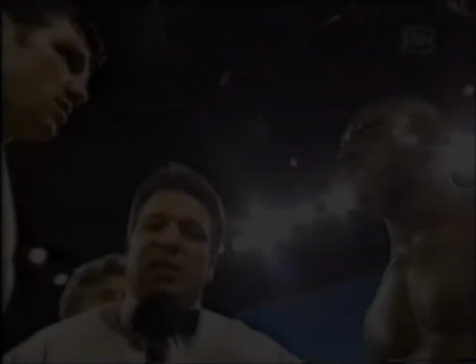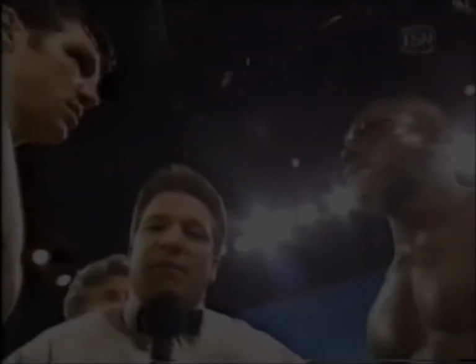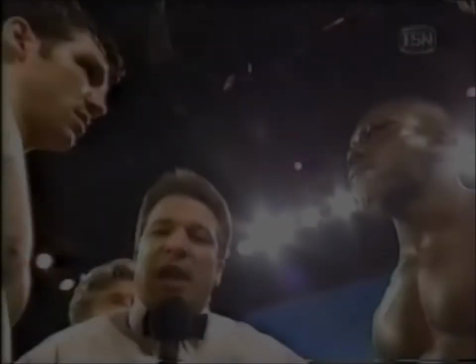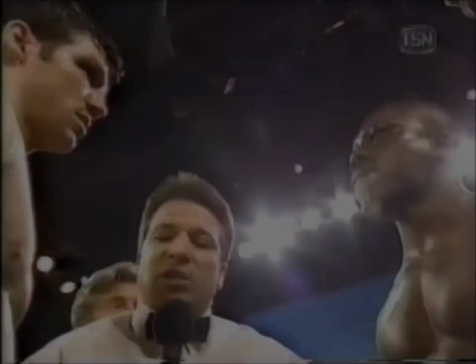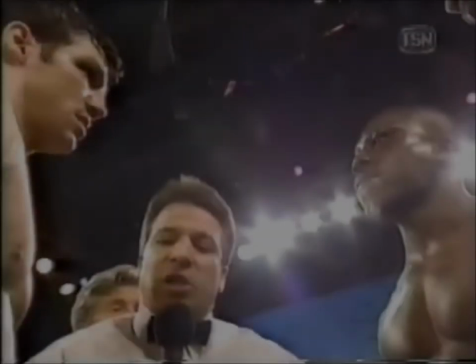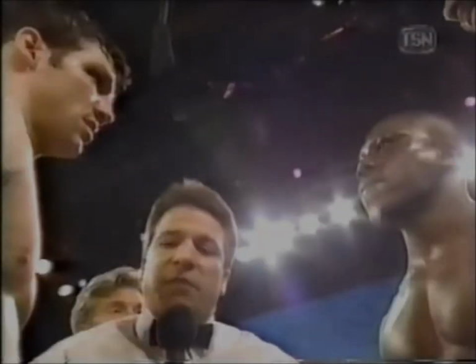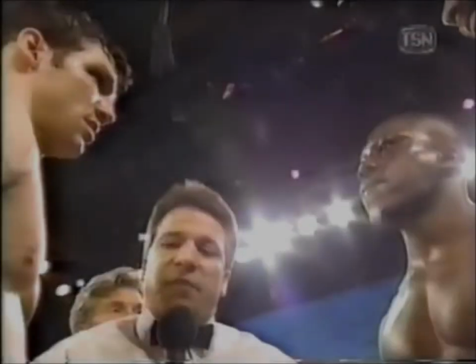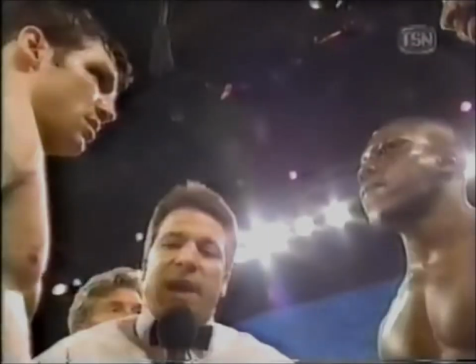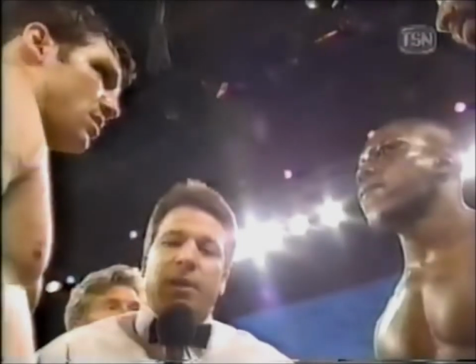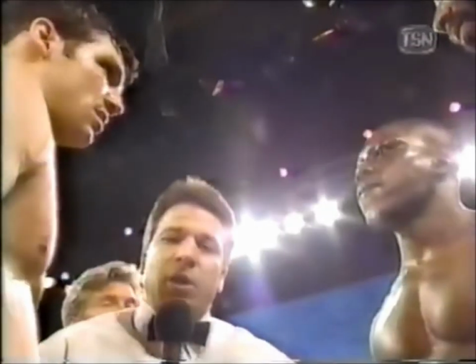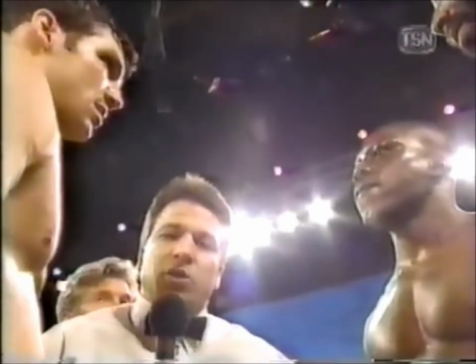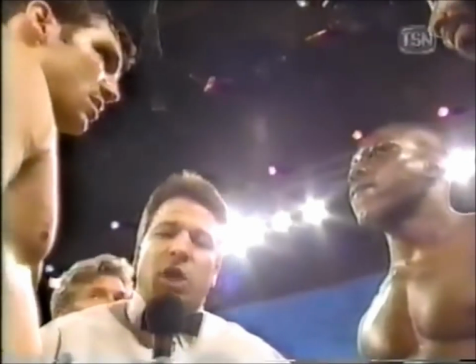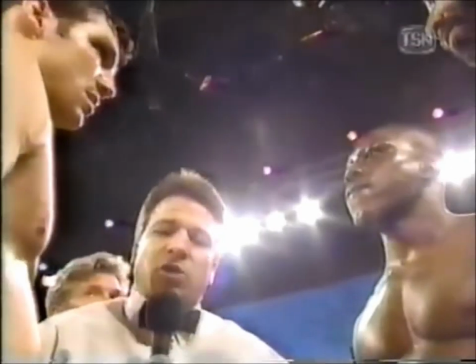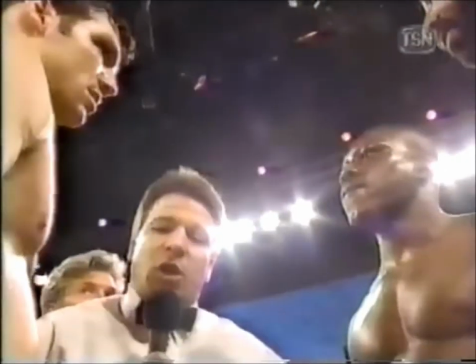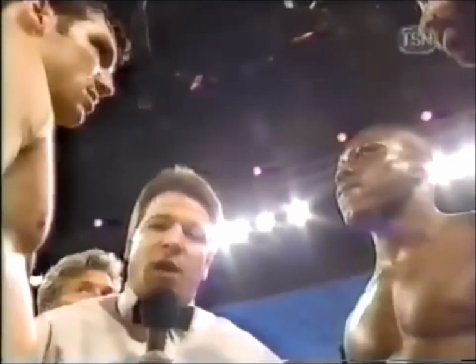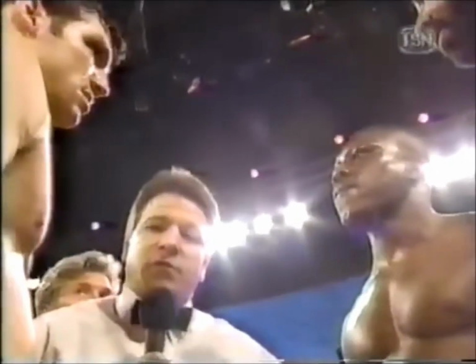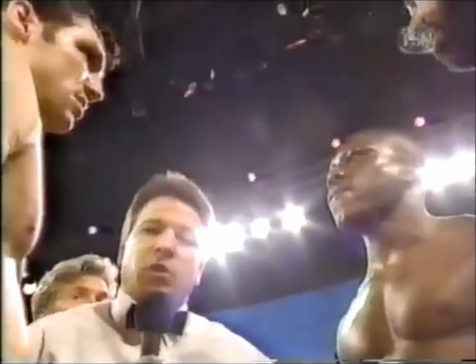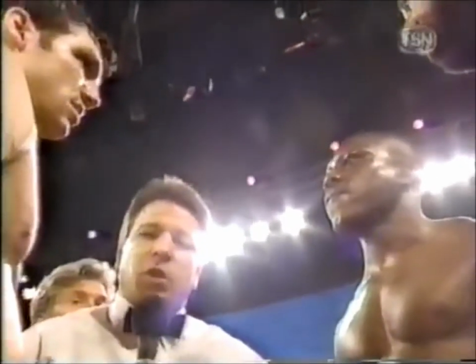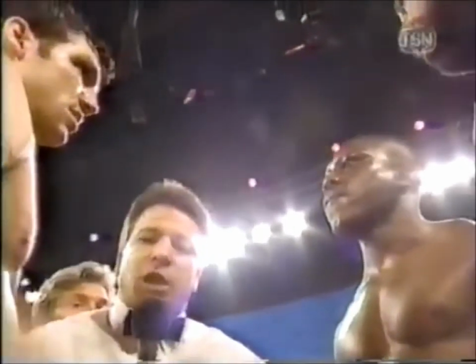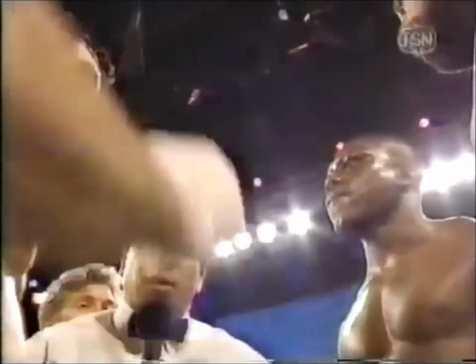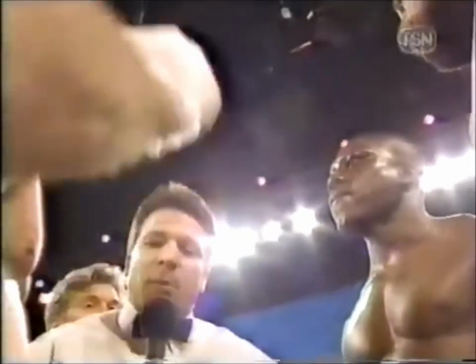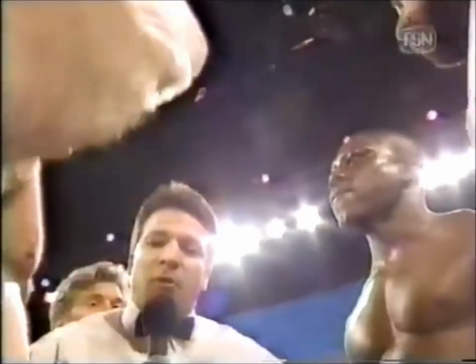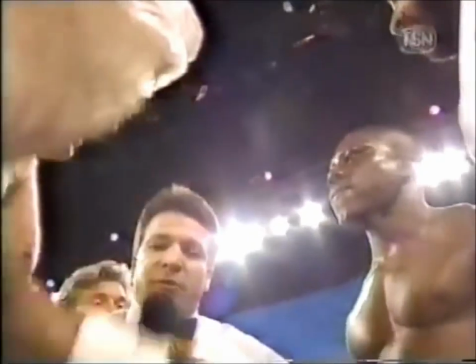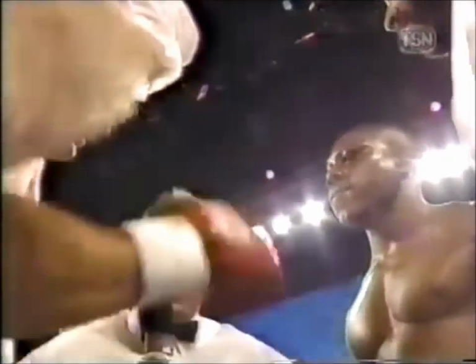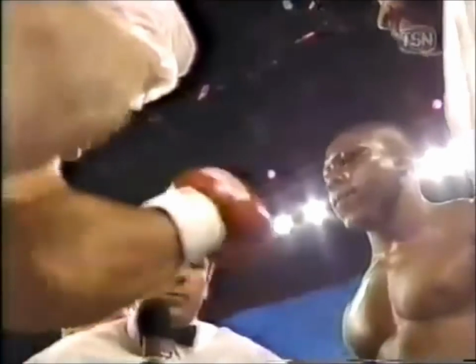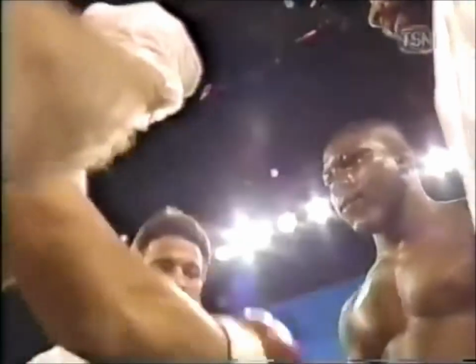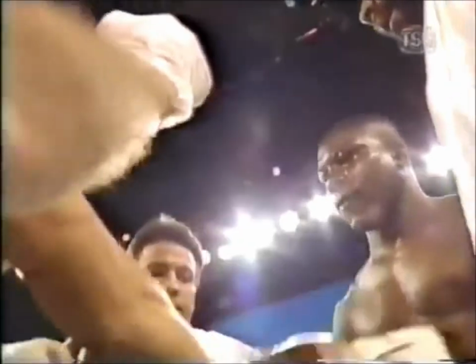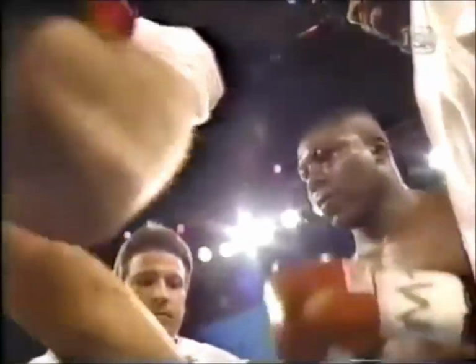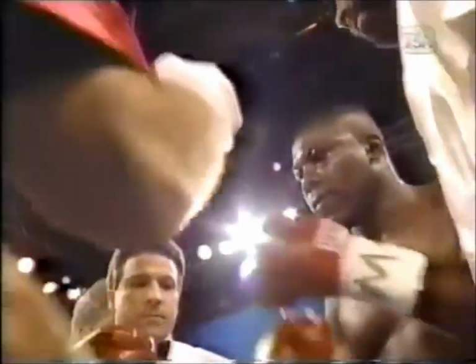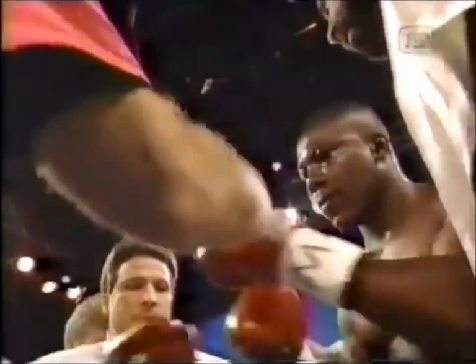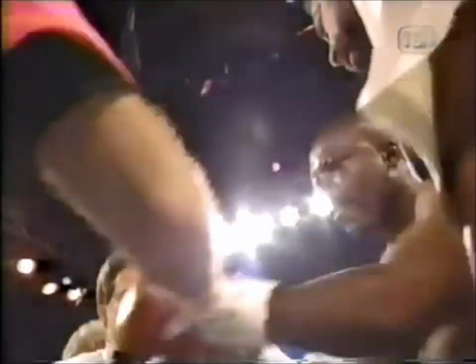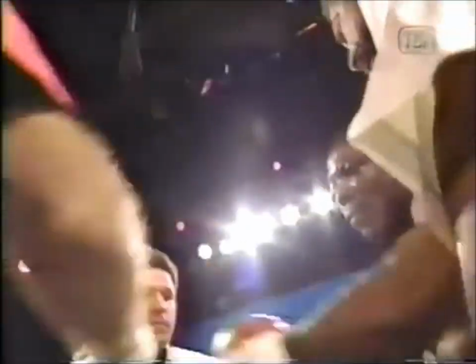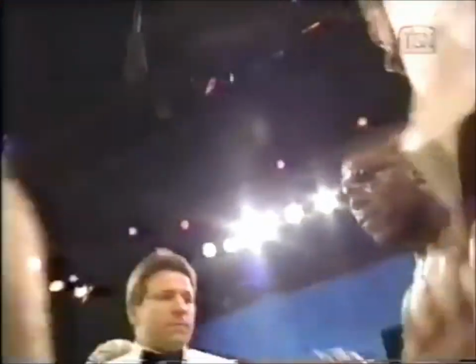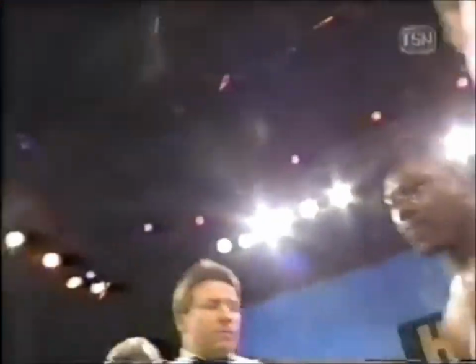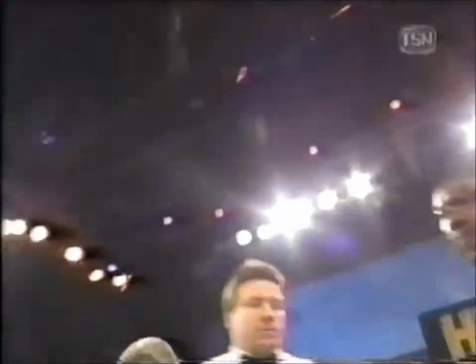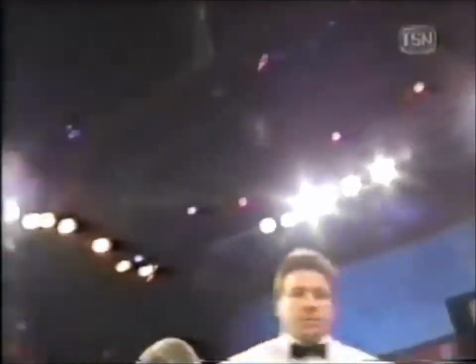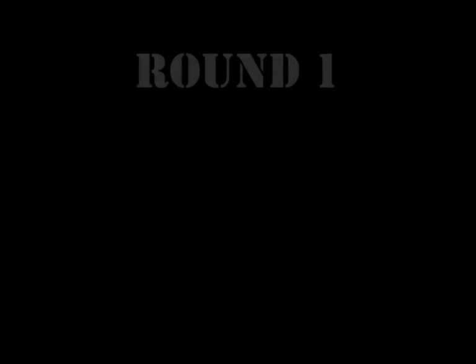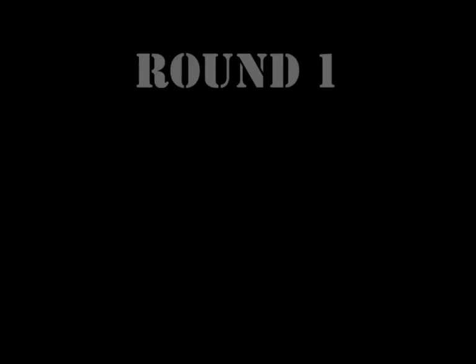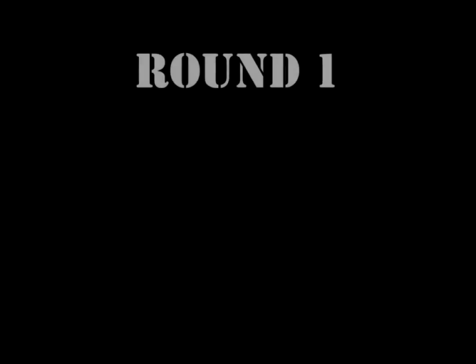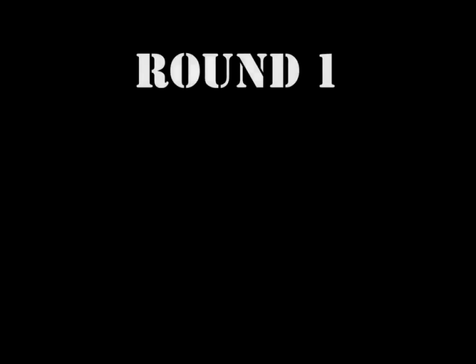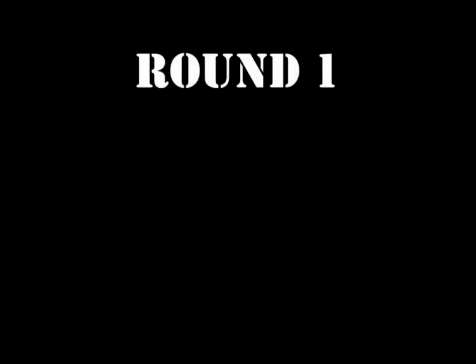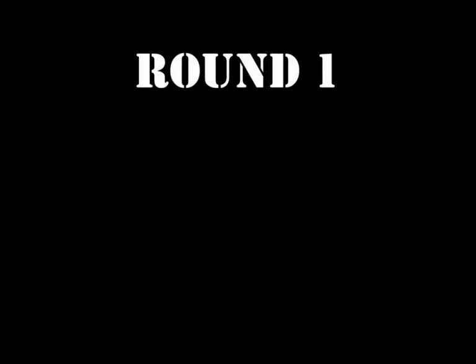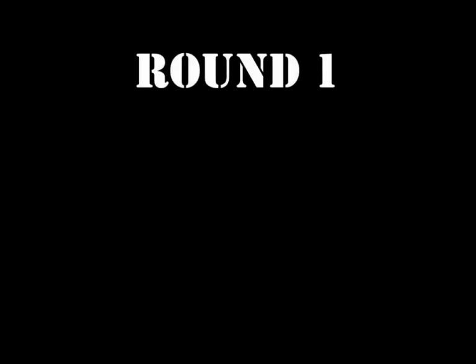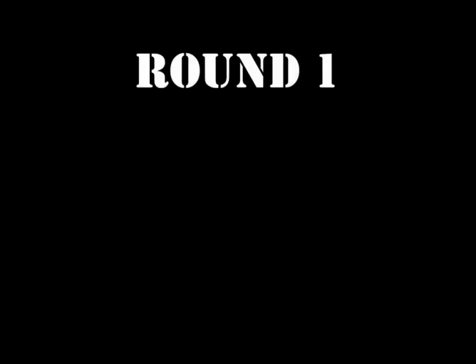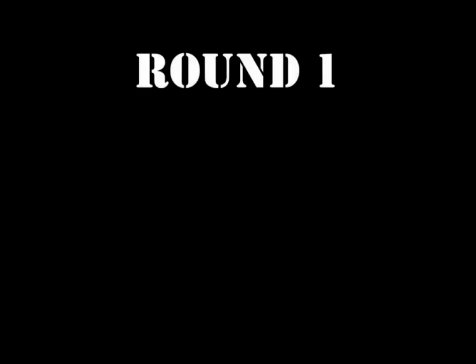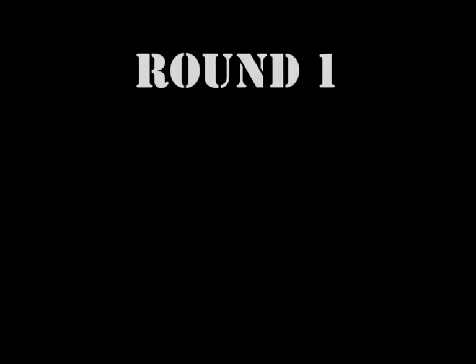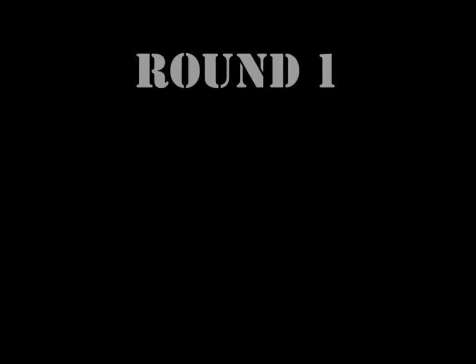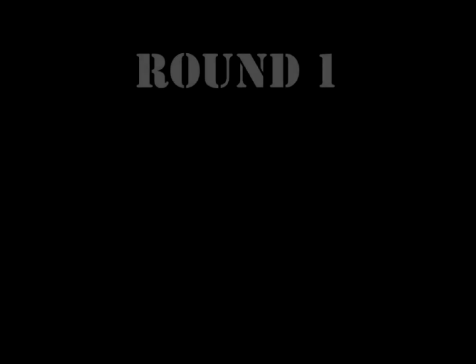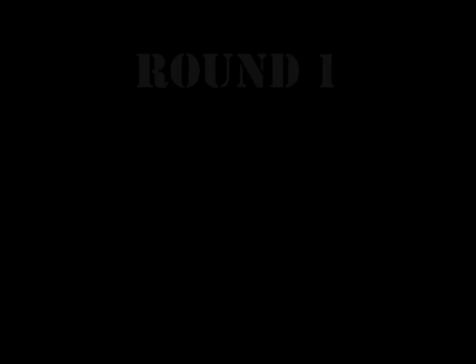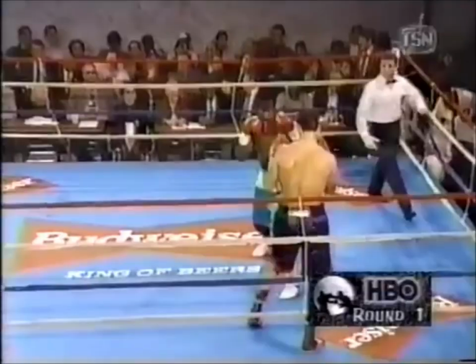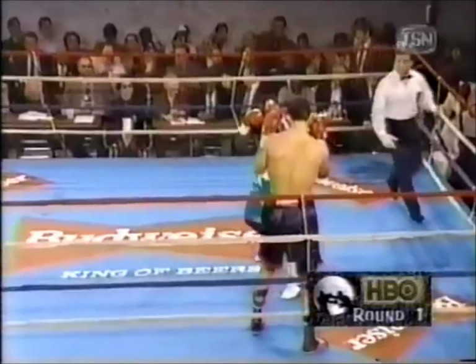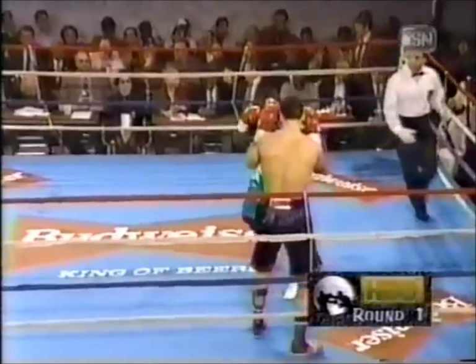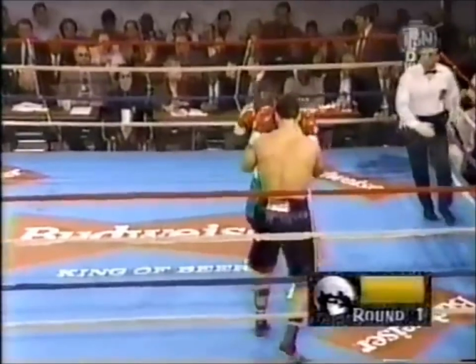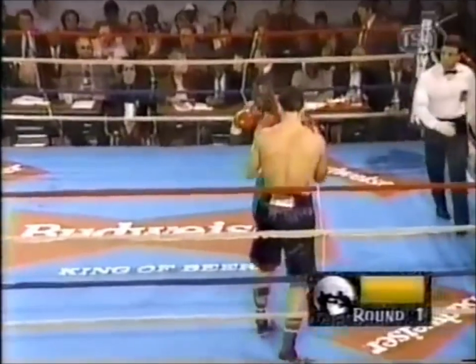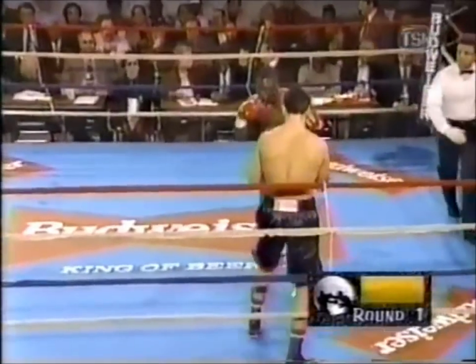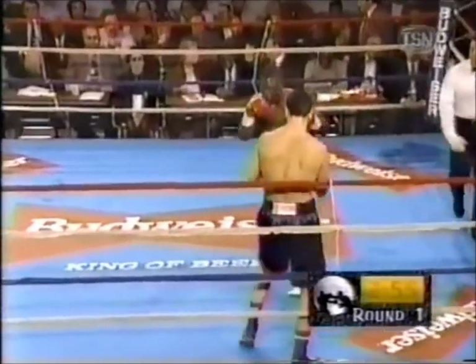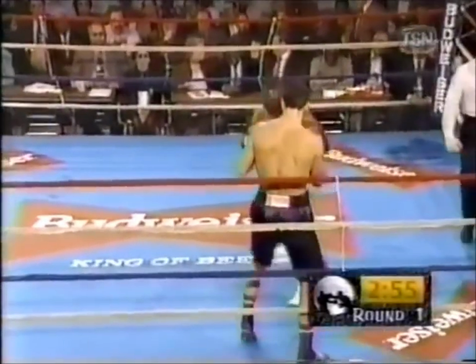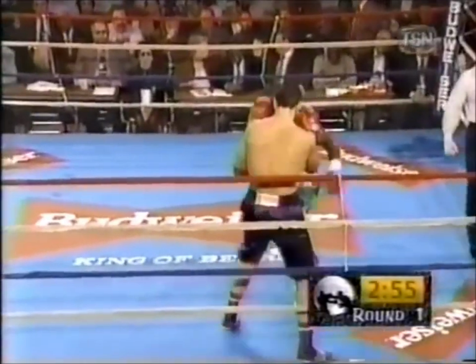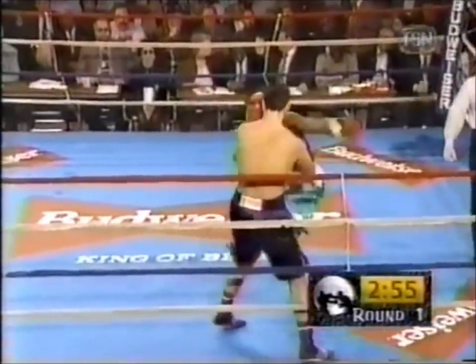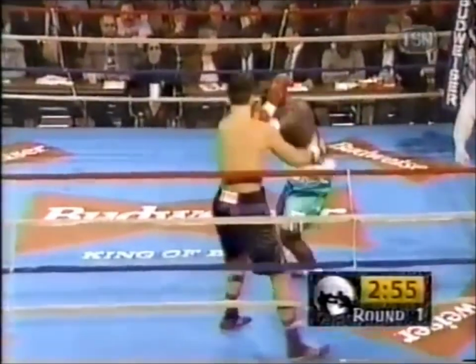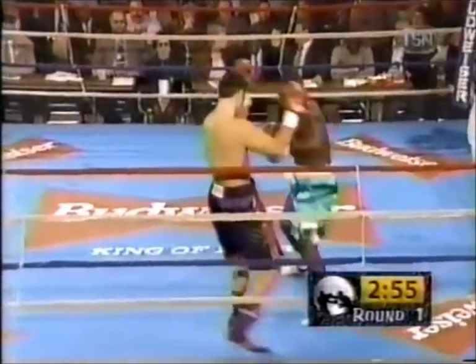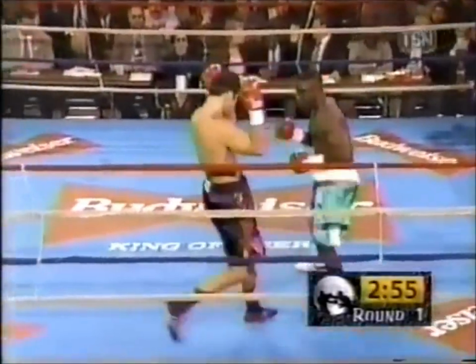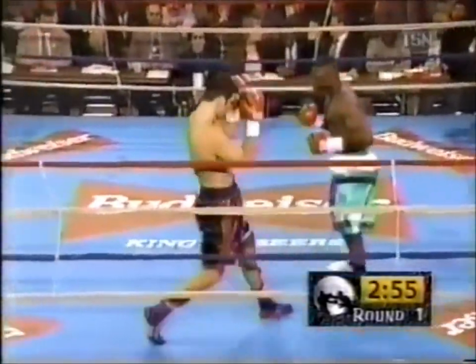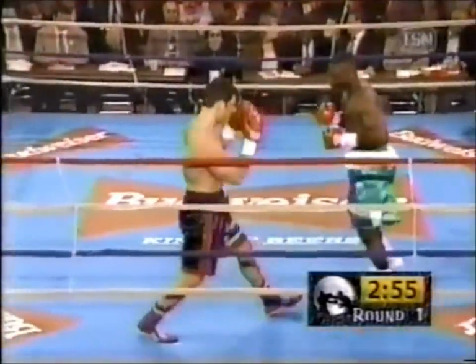Let's have a nice, clean fight. Touch gloves, good luck to both of you. Well-schooled heavyweights.